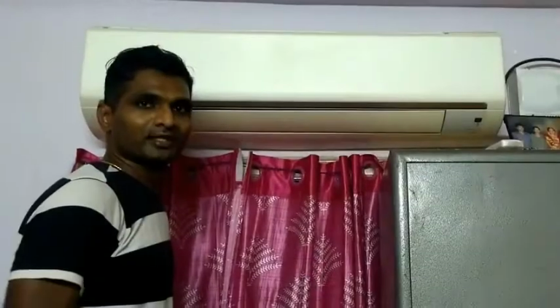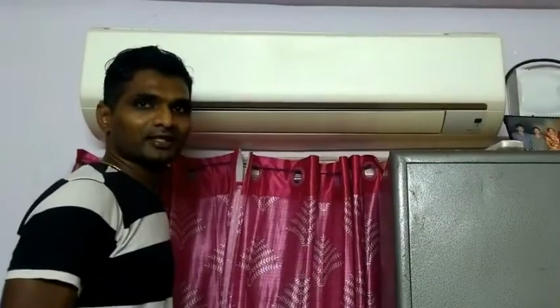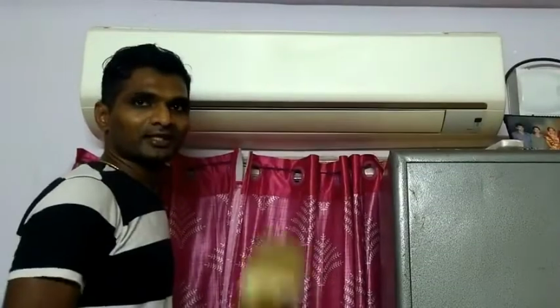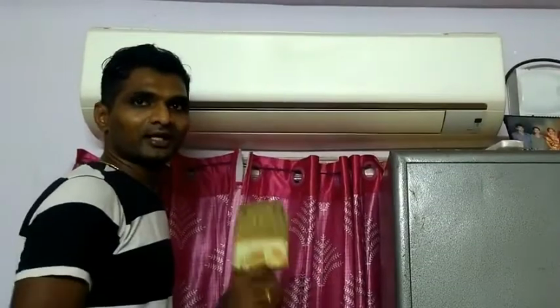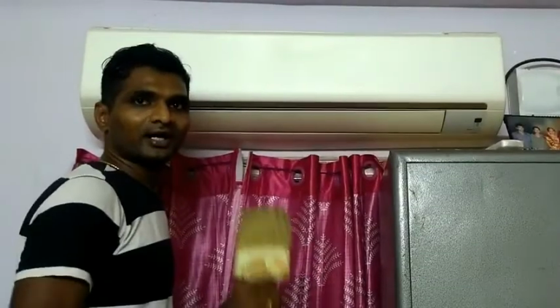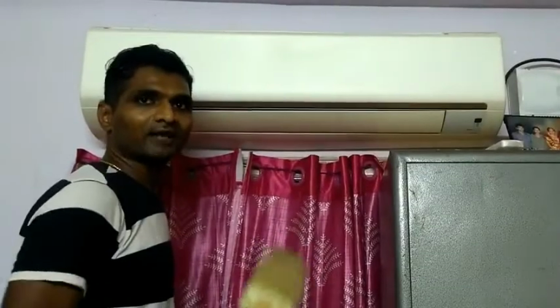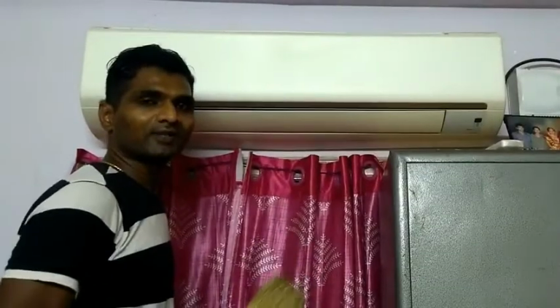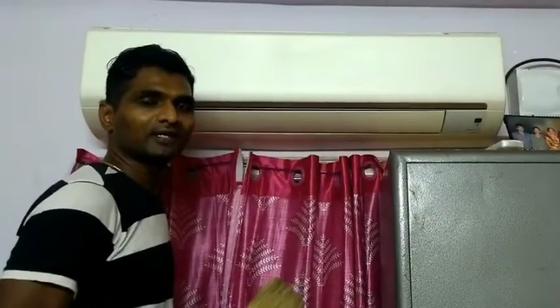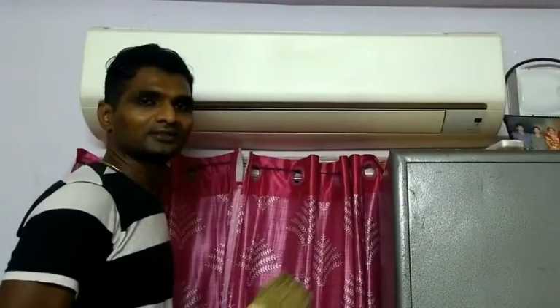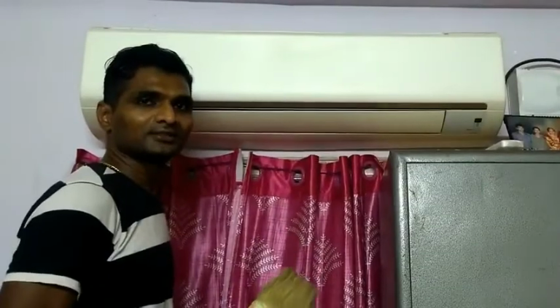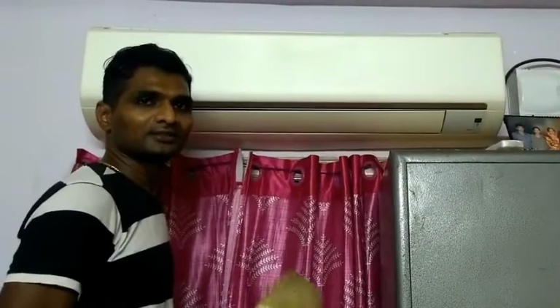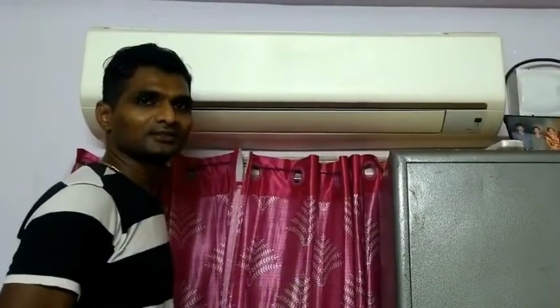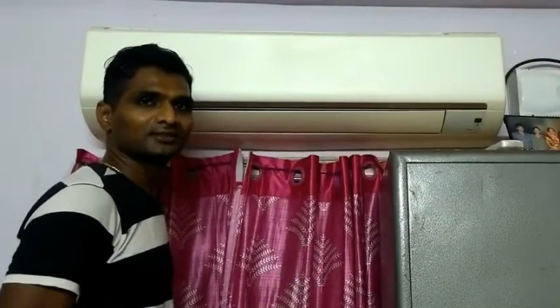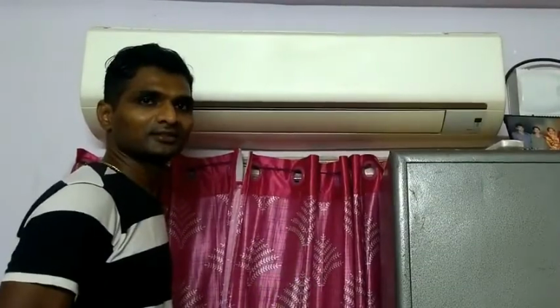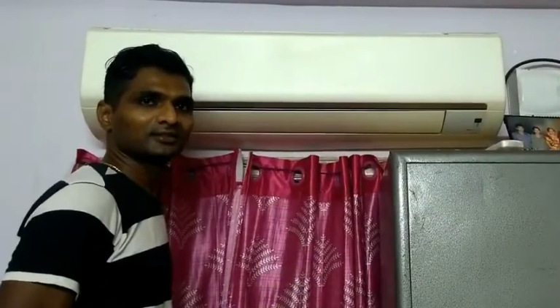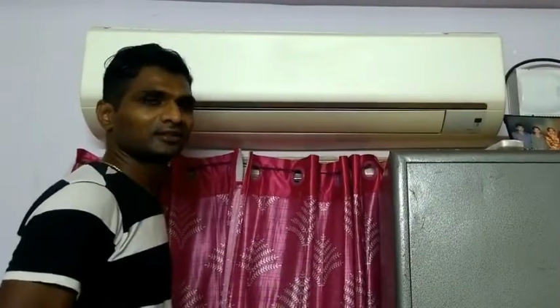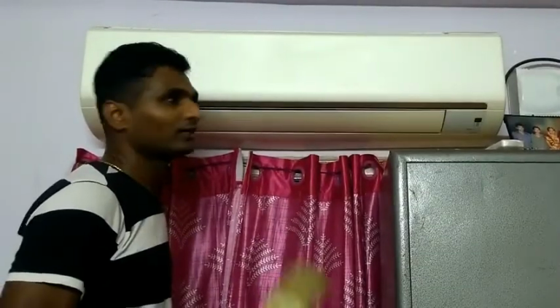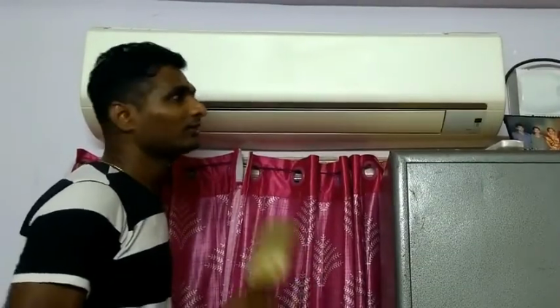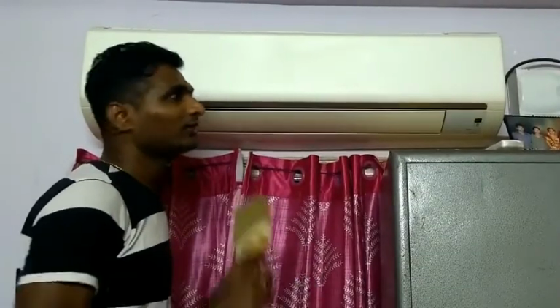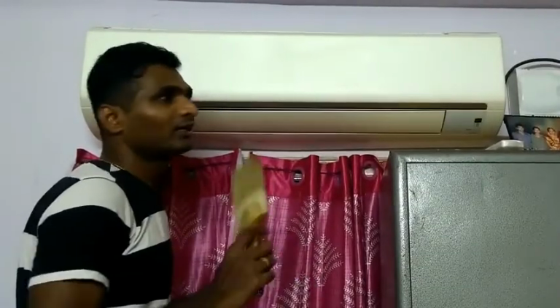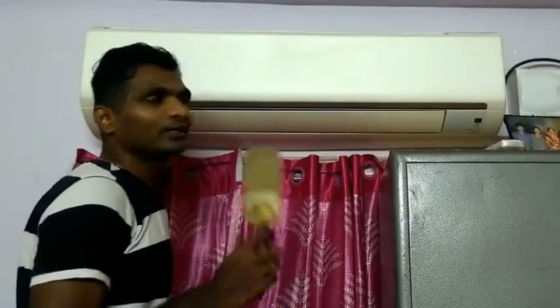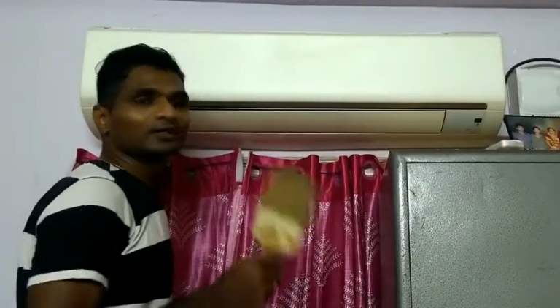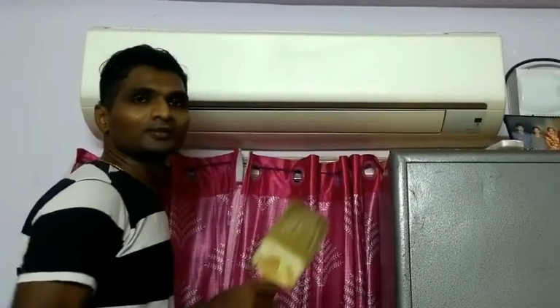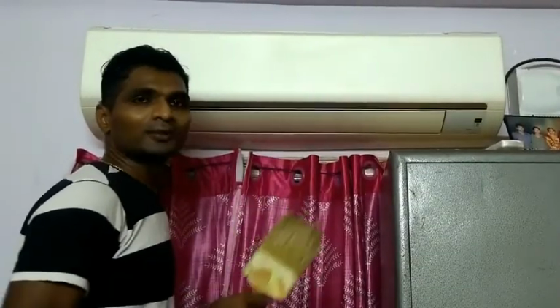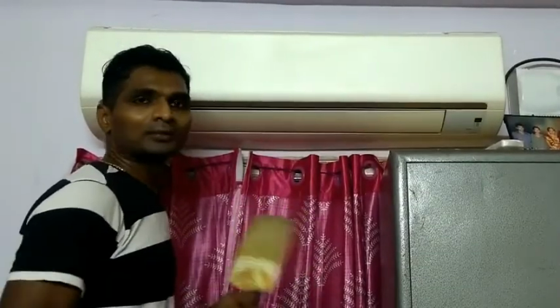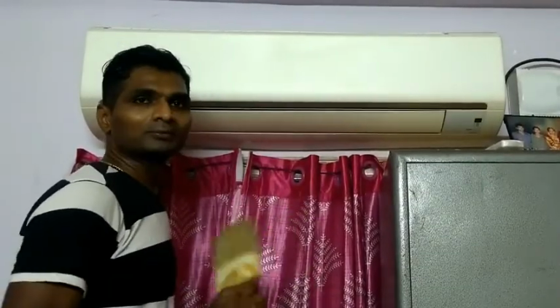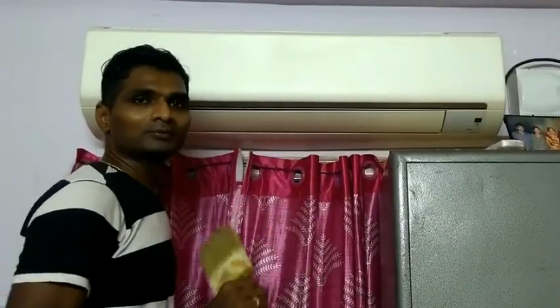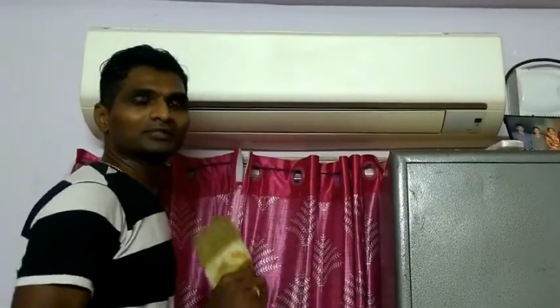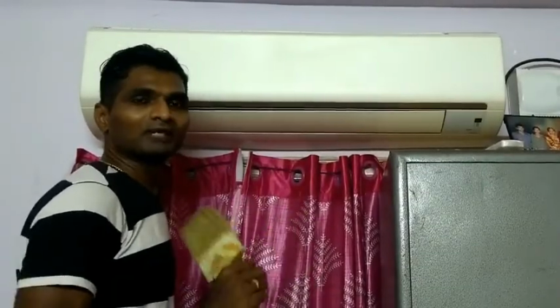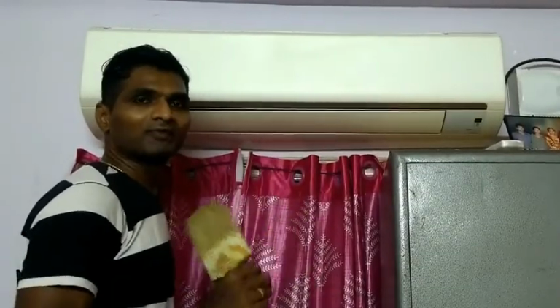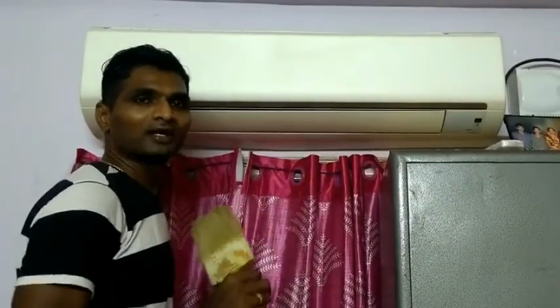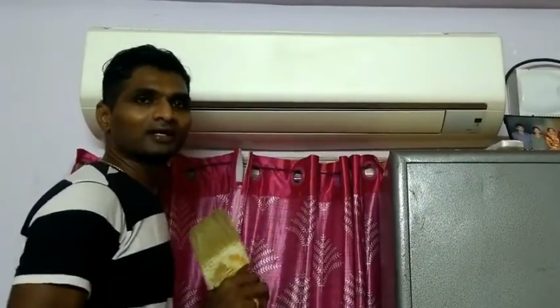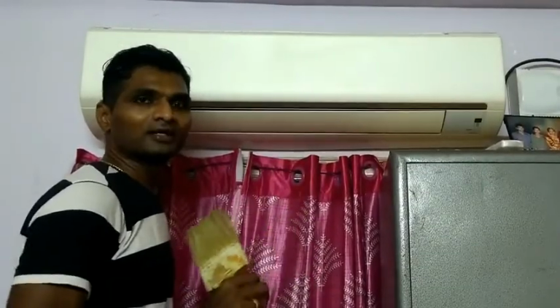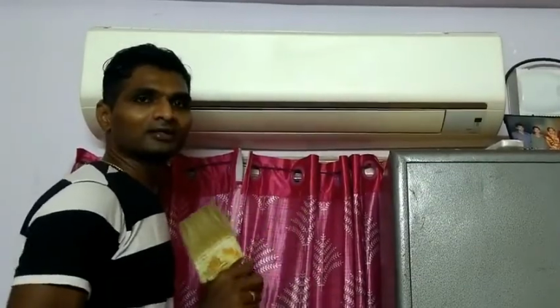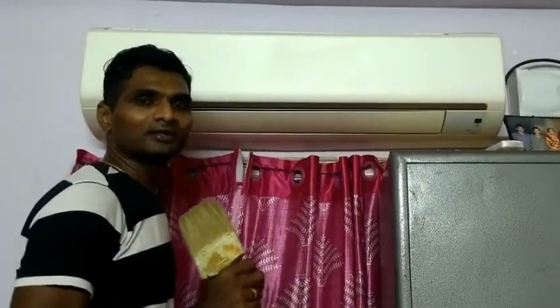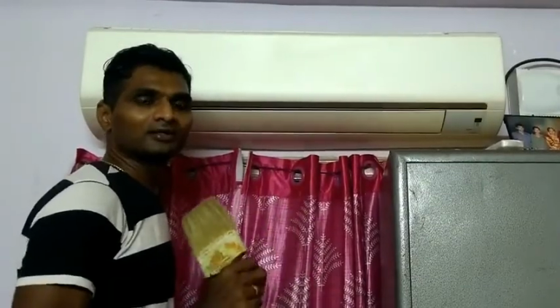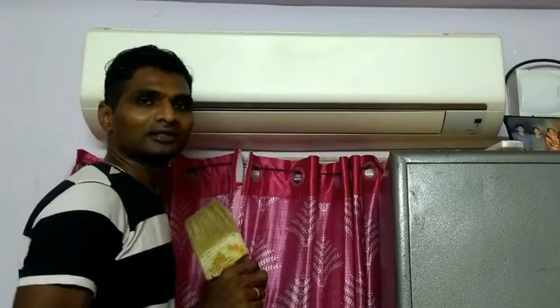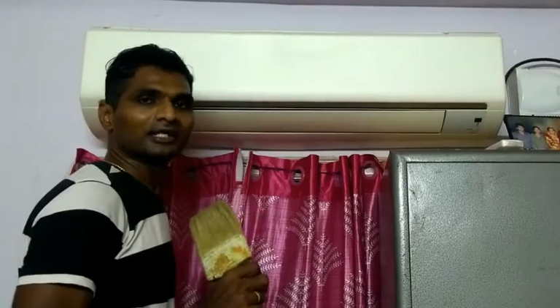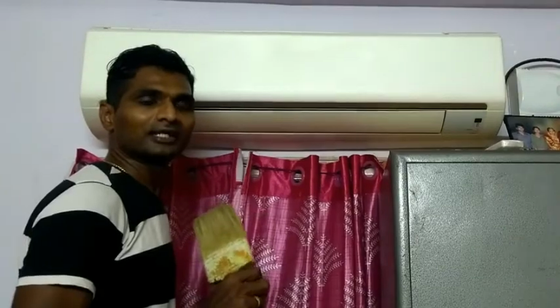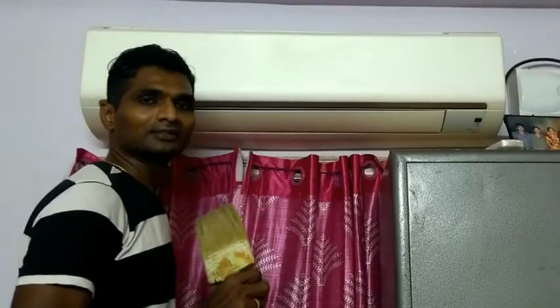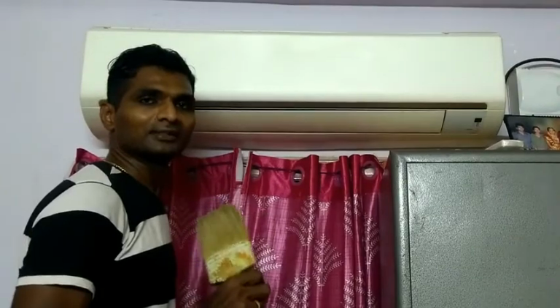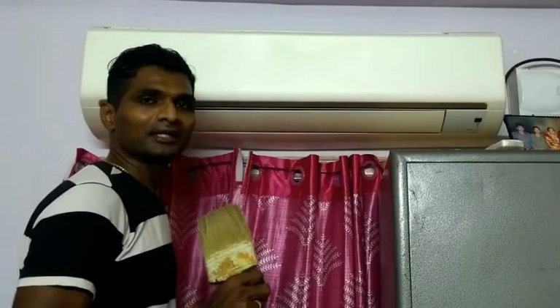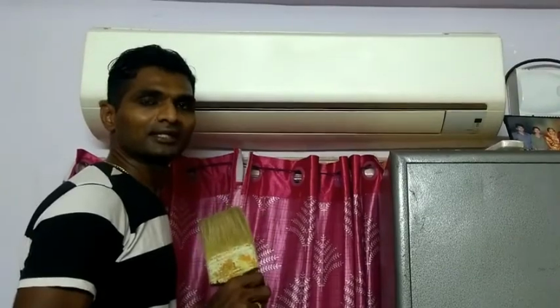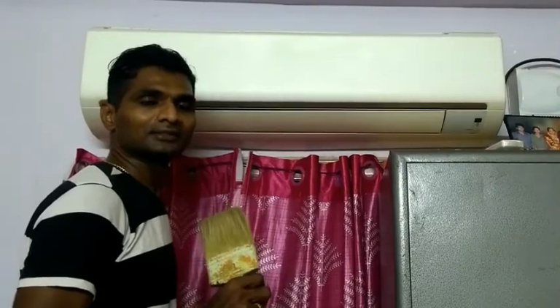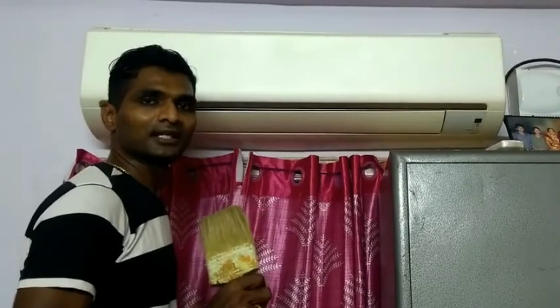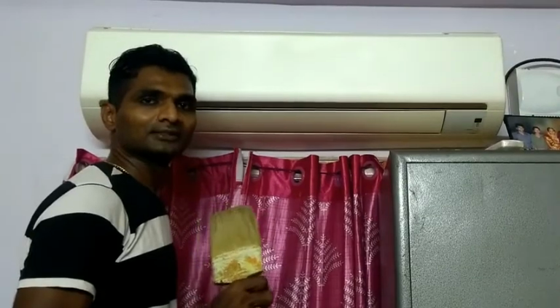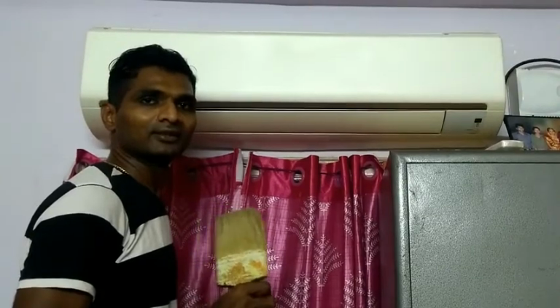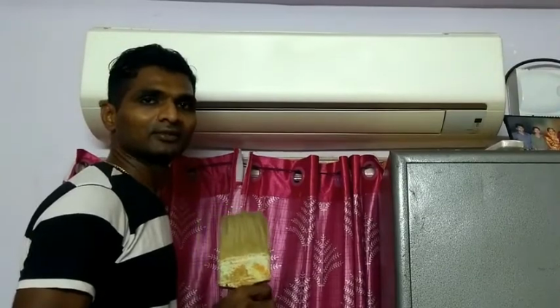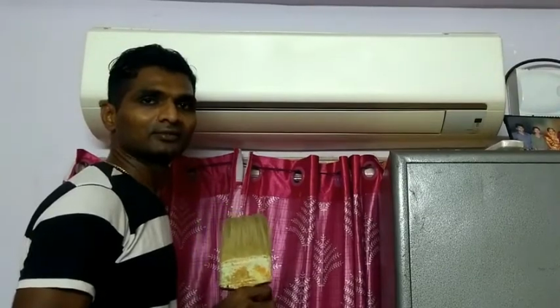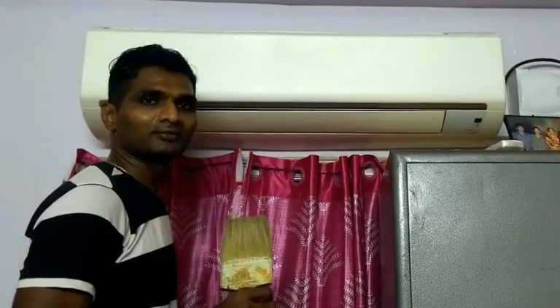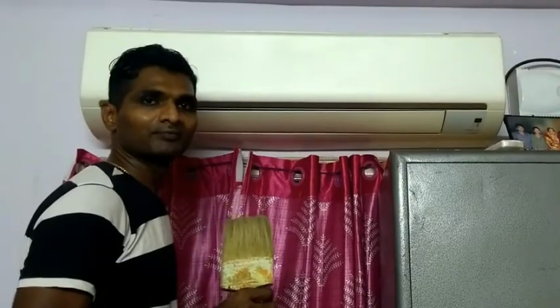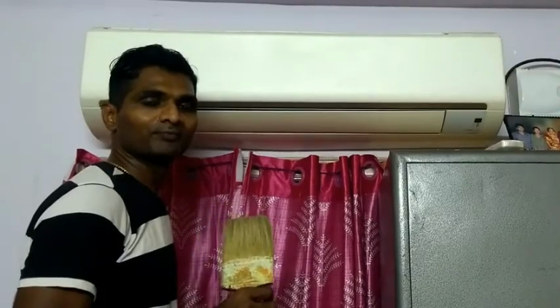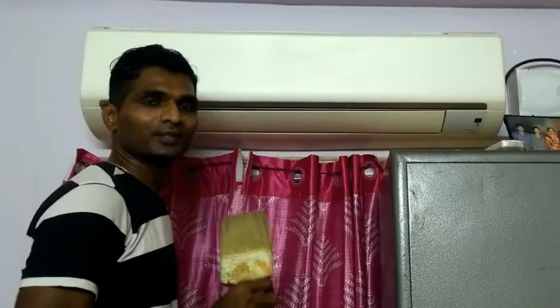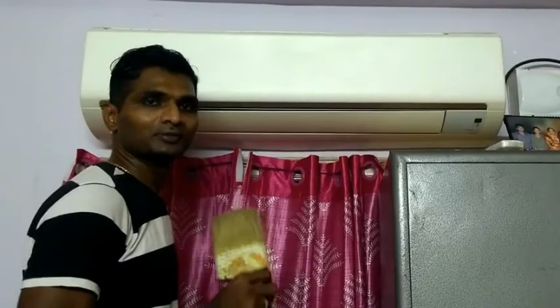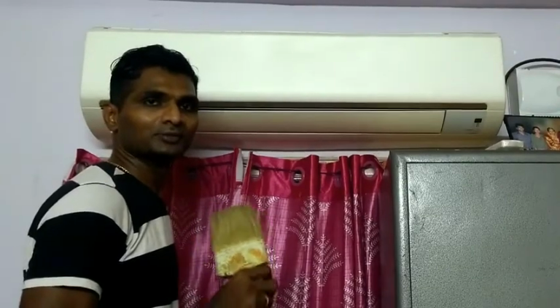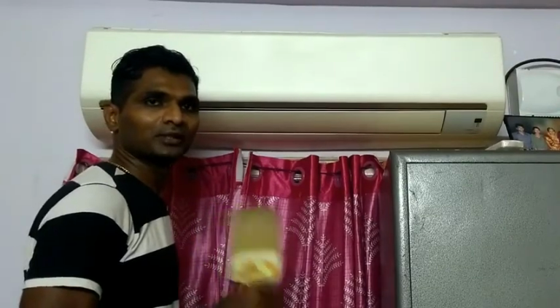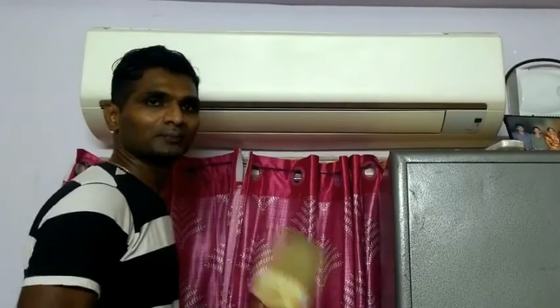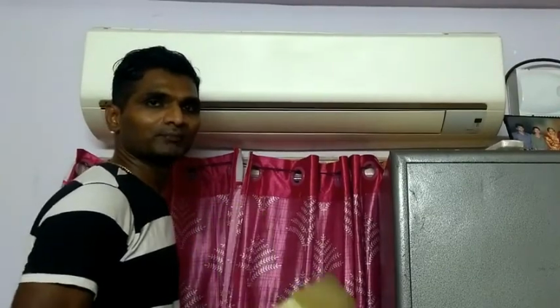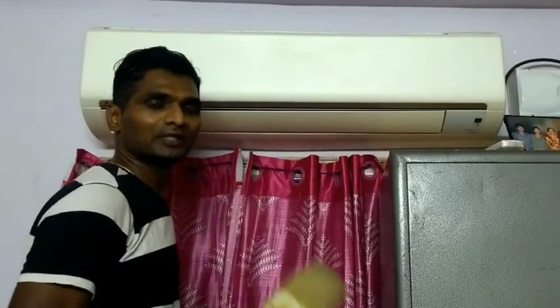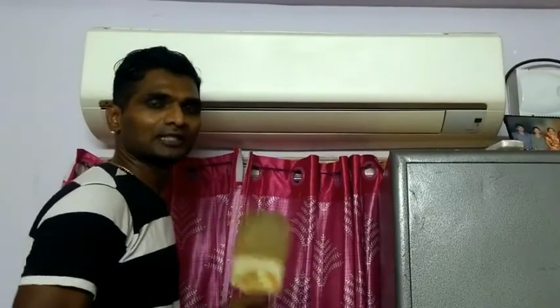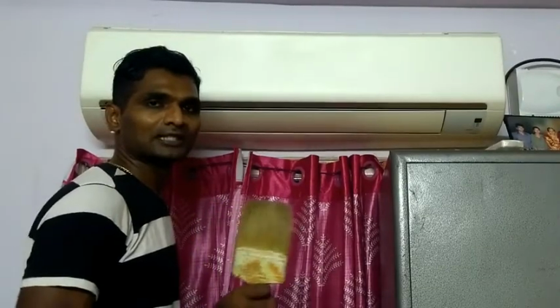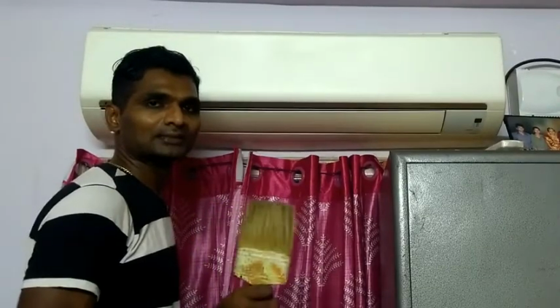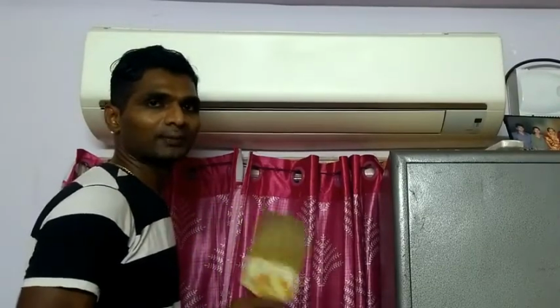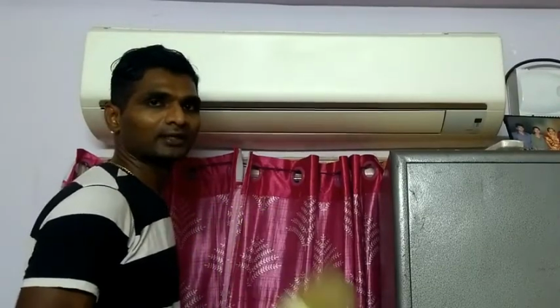Hi friends, we are going to talk about self-service and AC maintenance, and it is very simple.